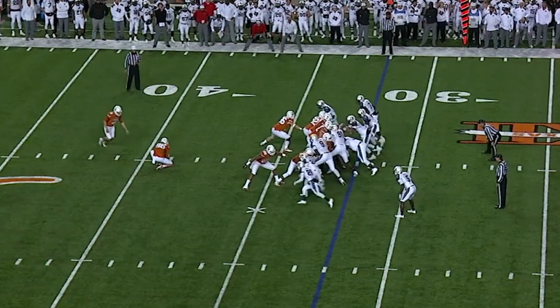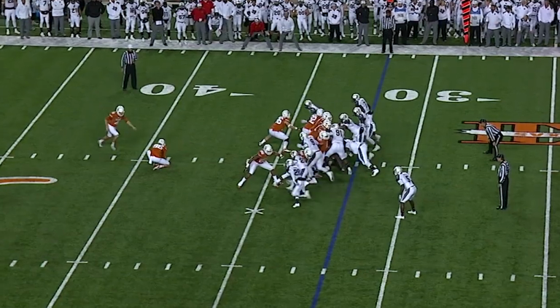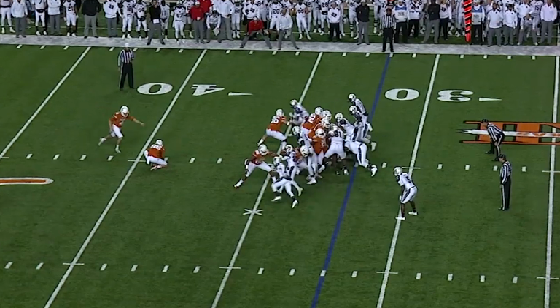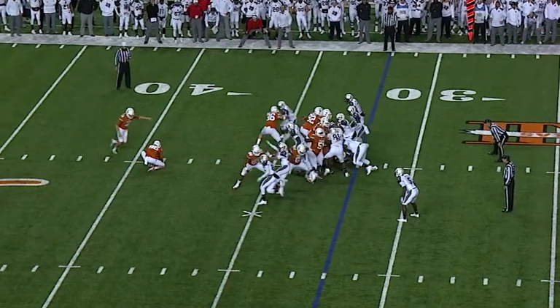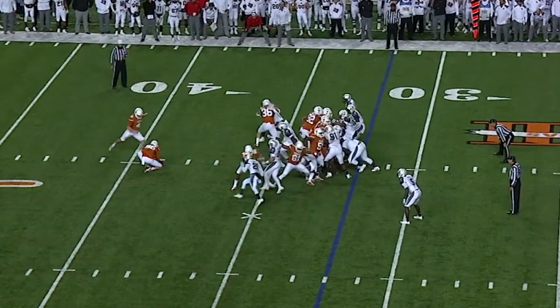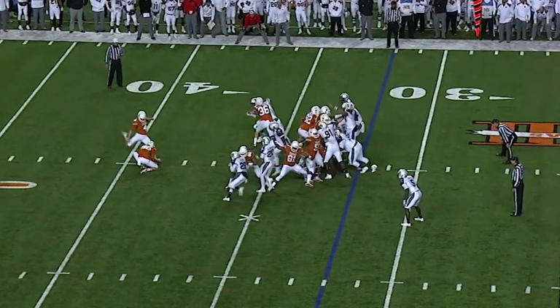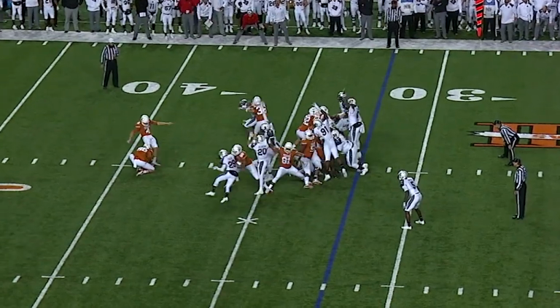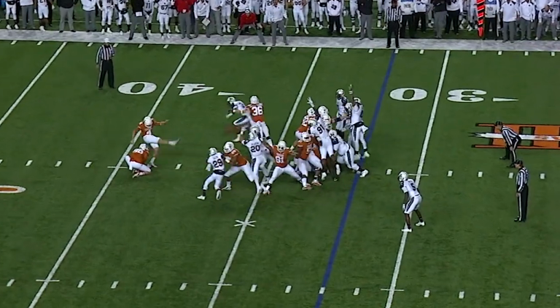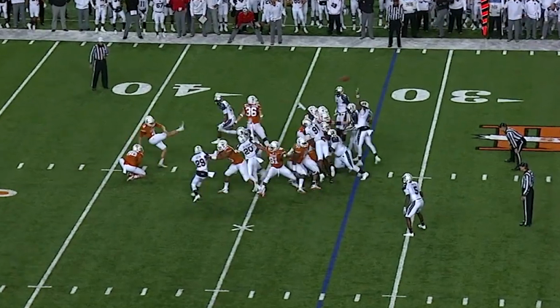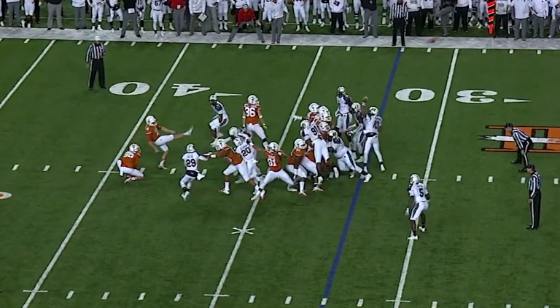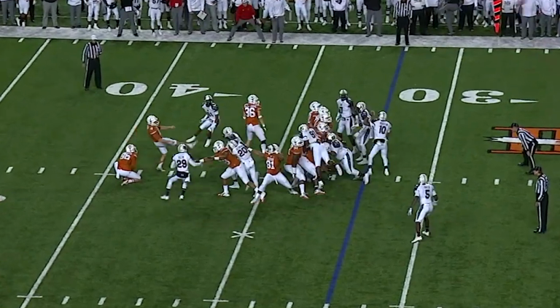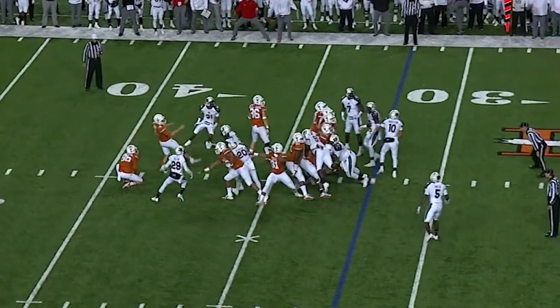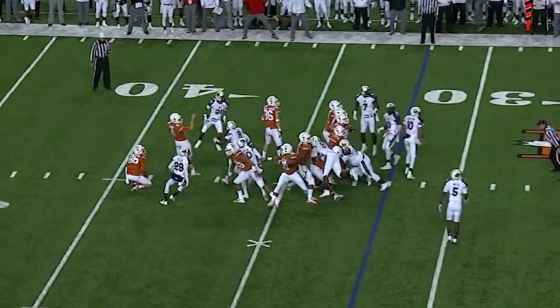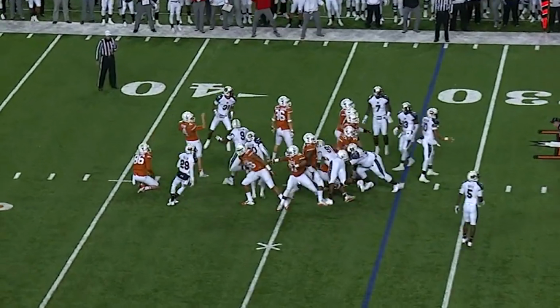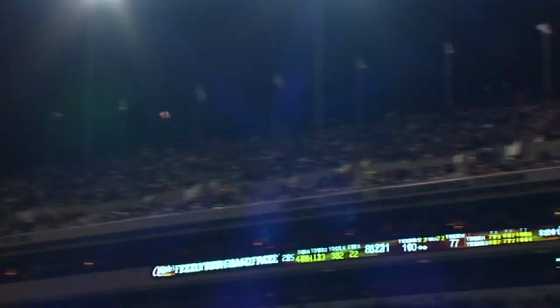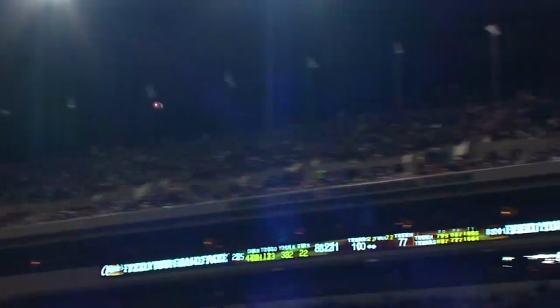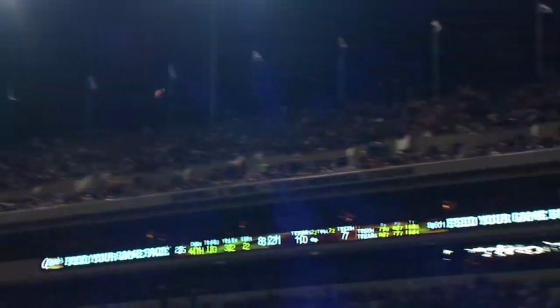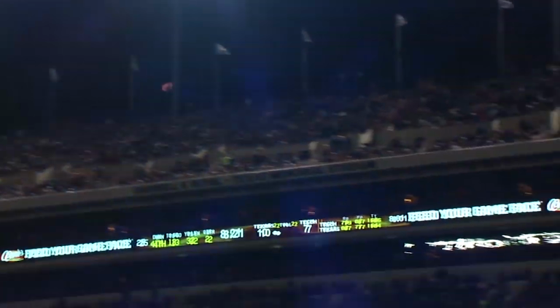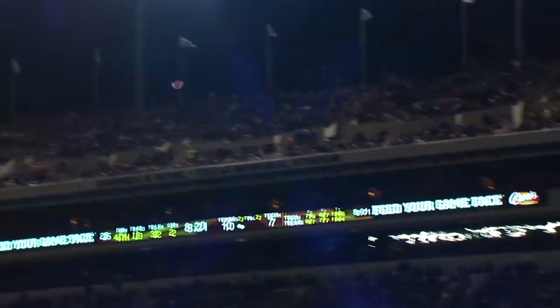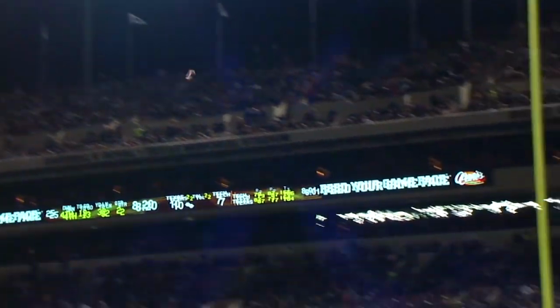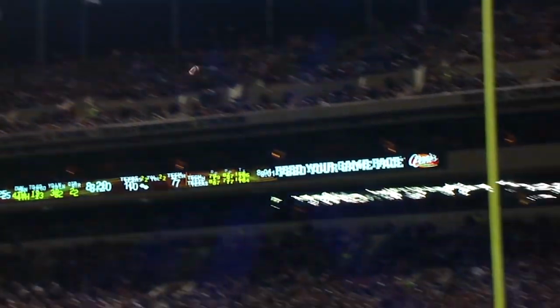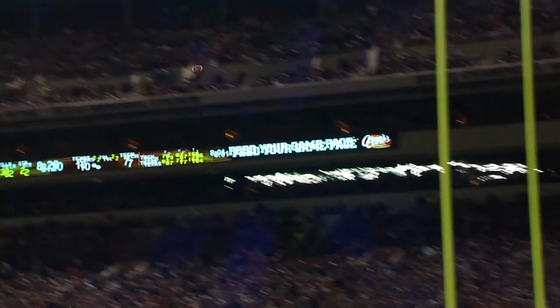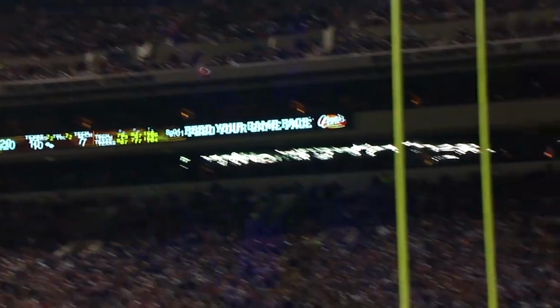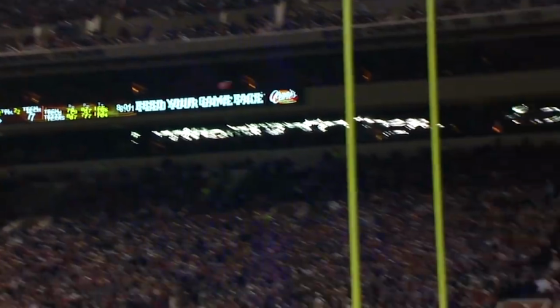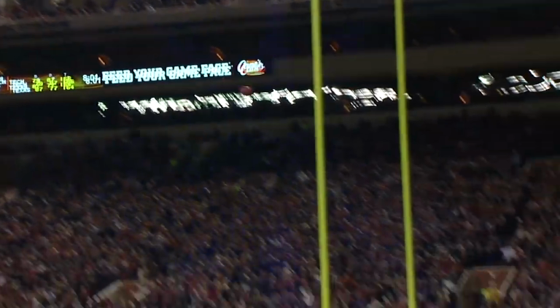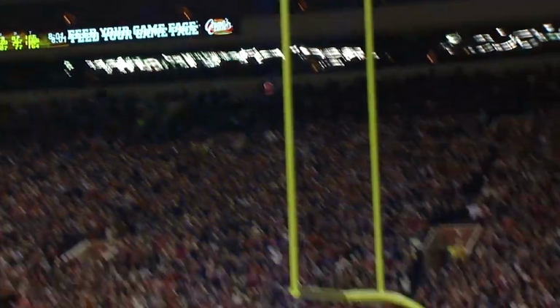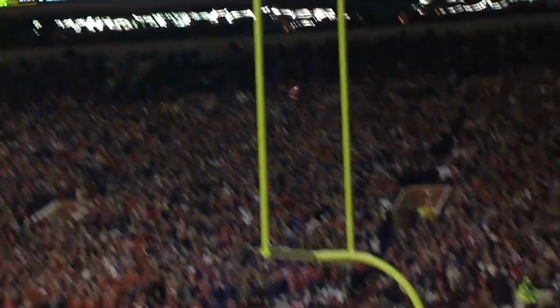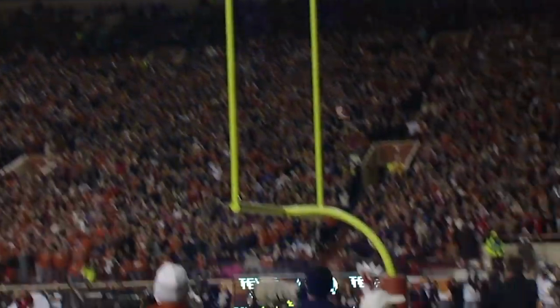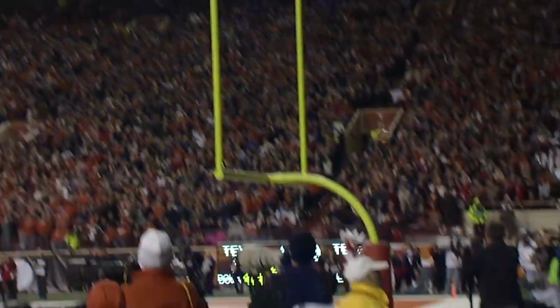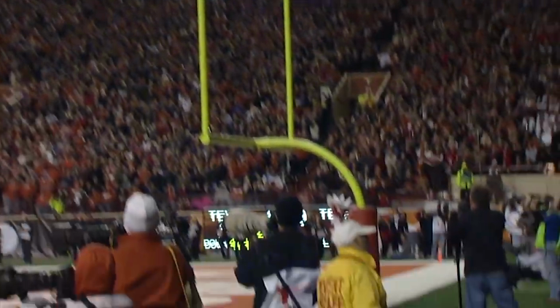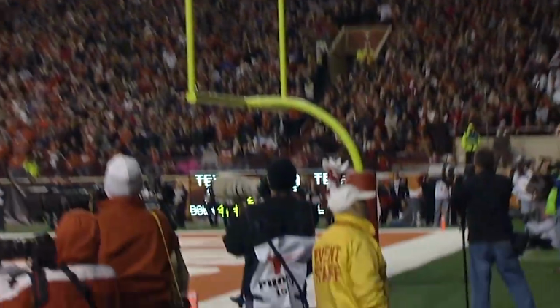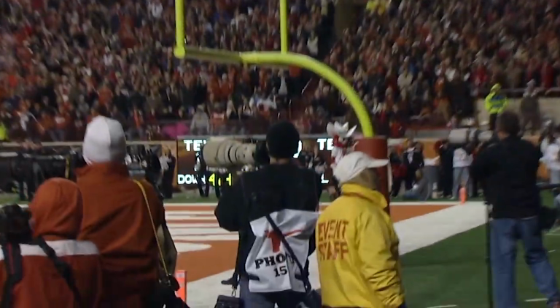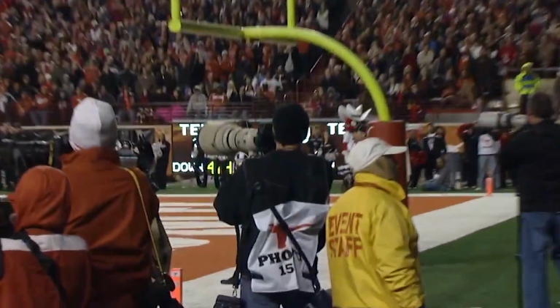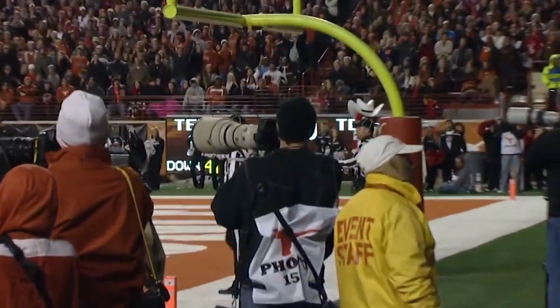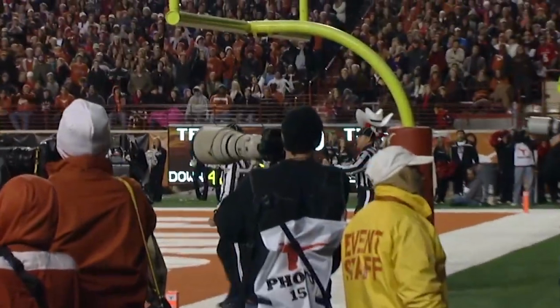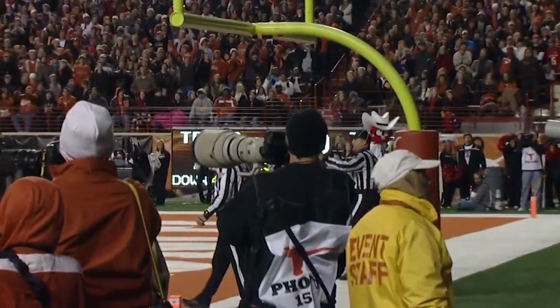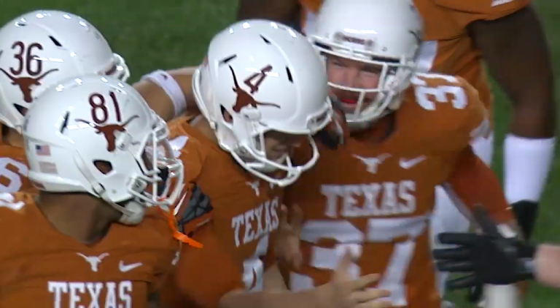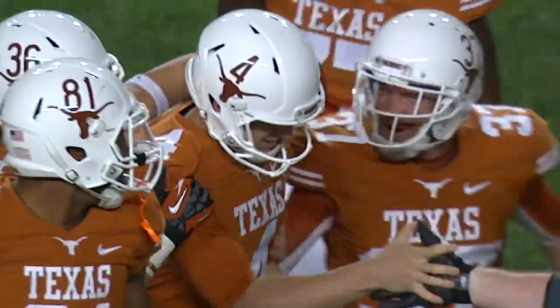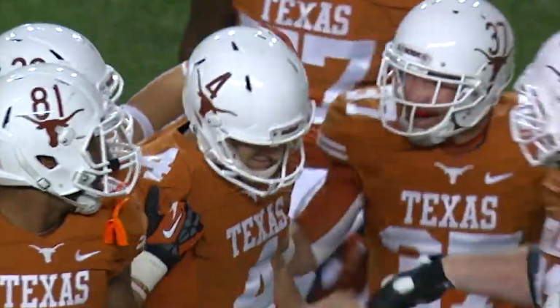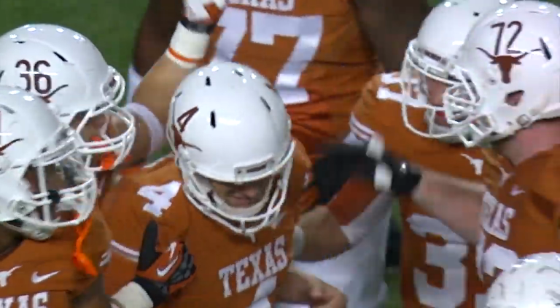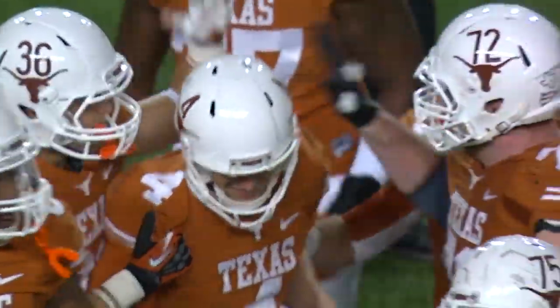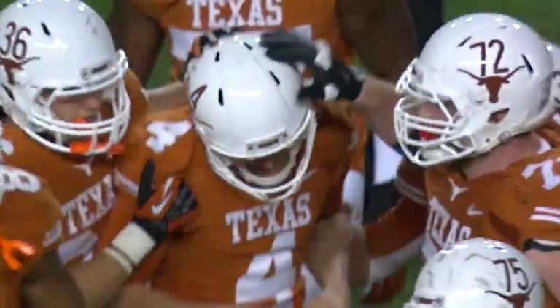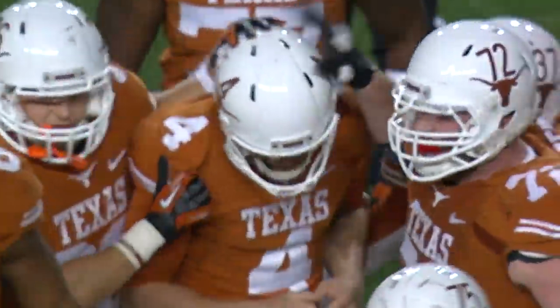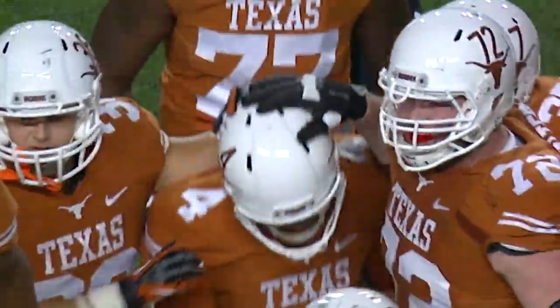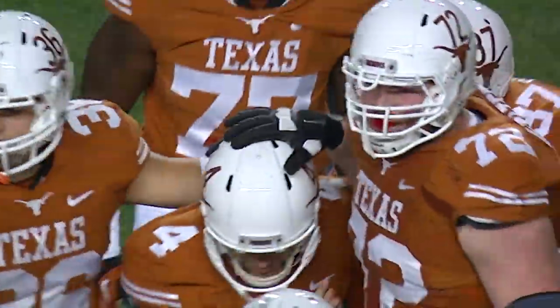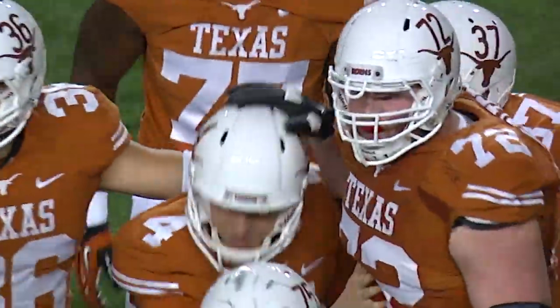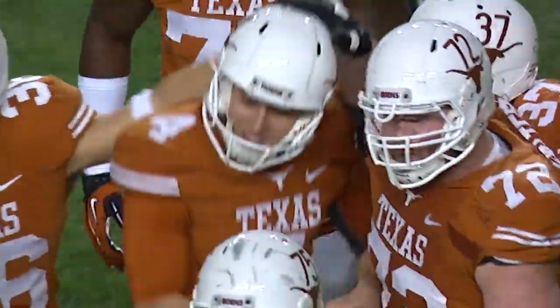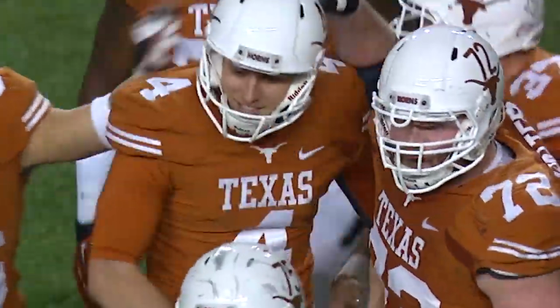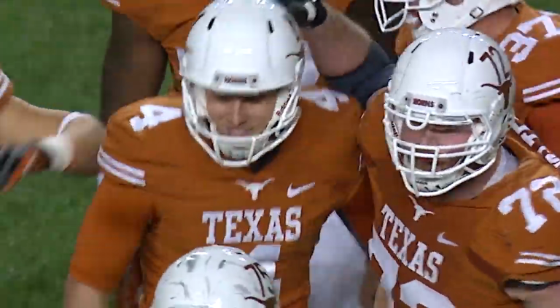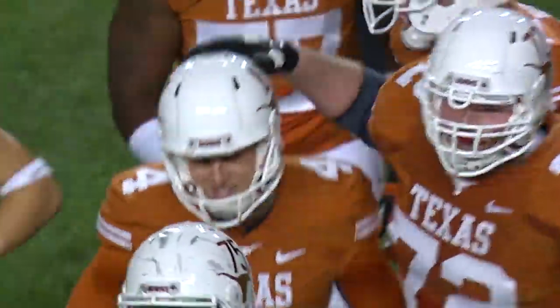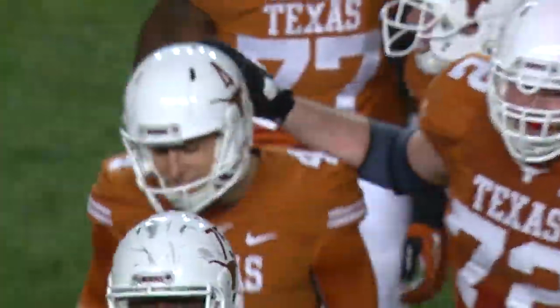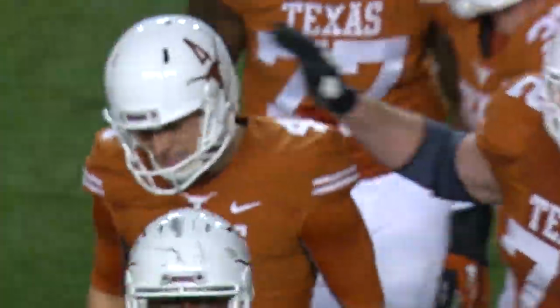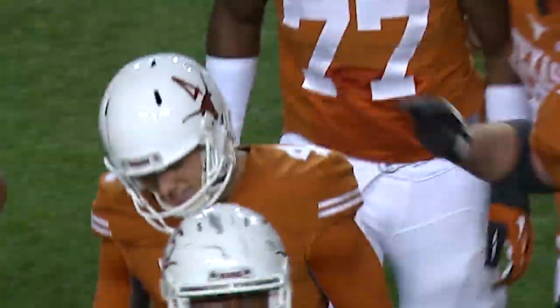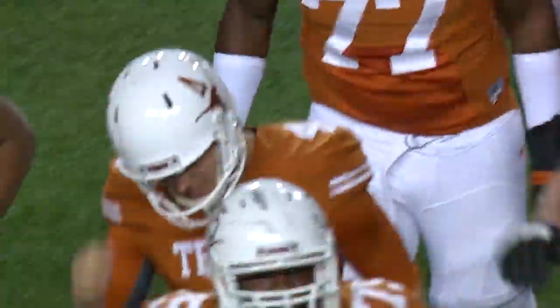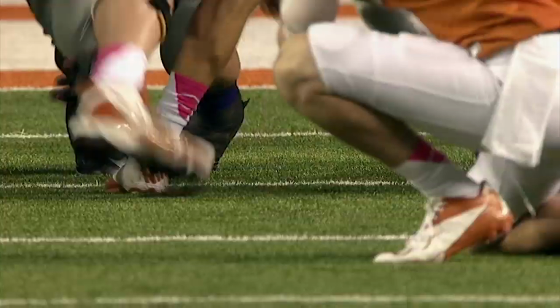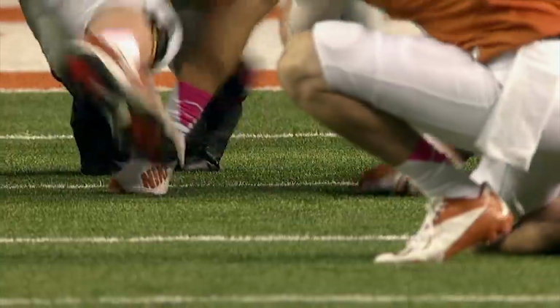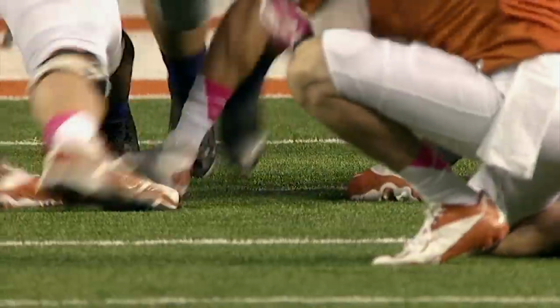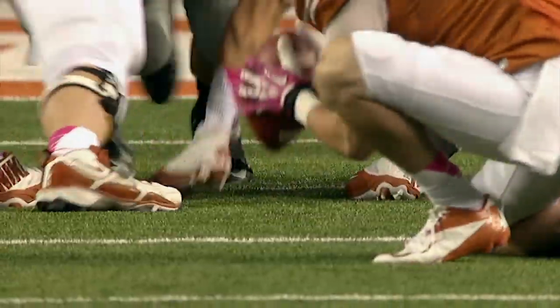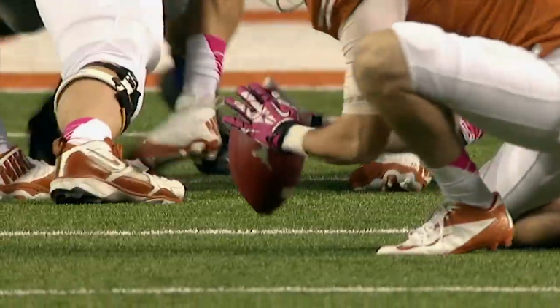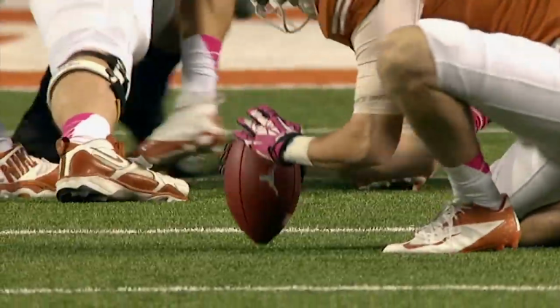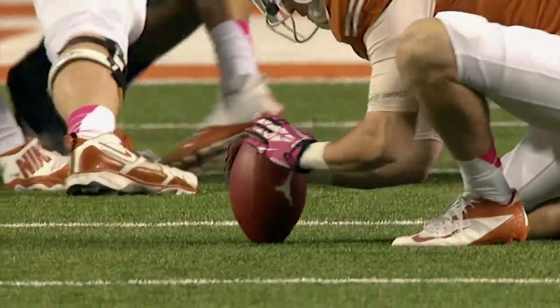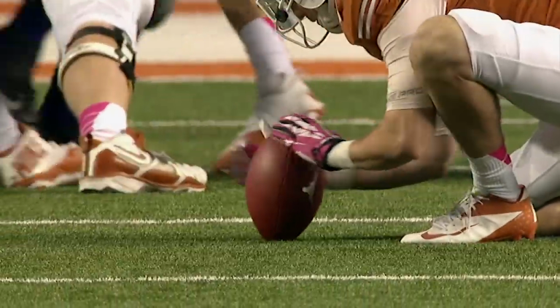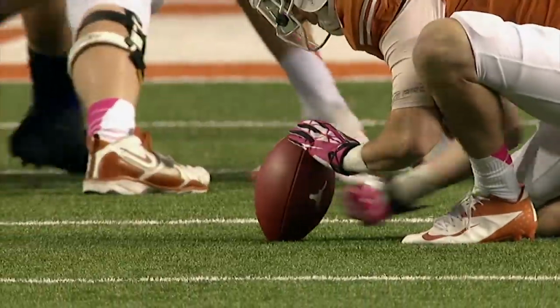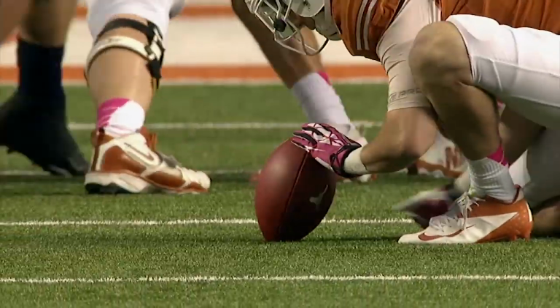49-yard field goal on its way, and it is good! Farrah comes through again!